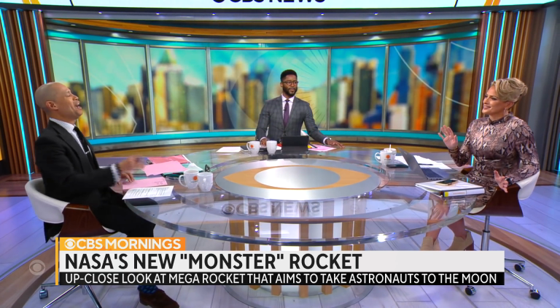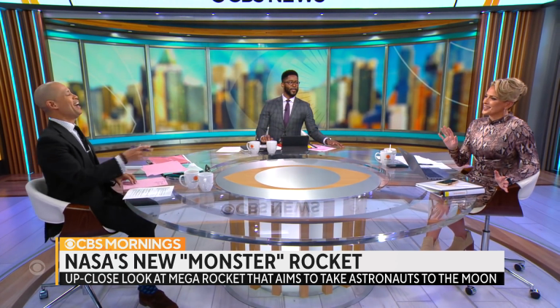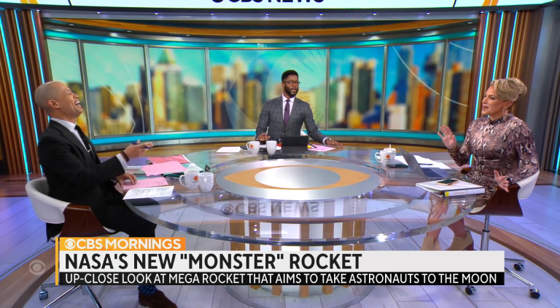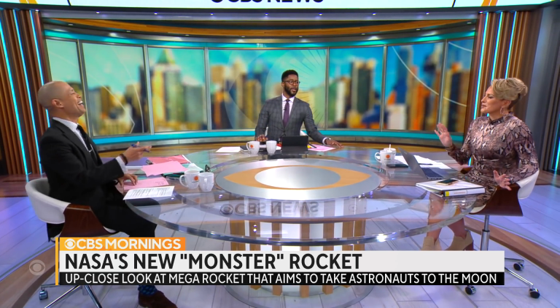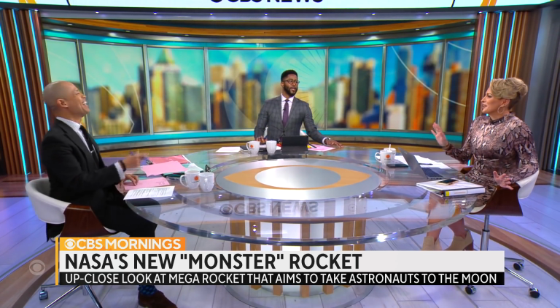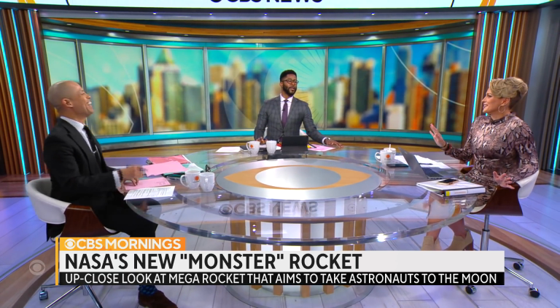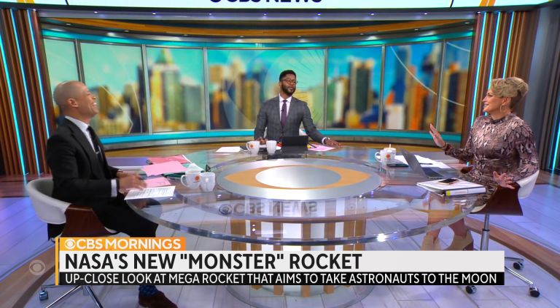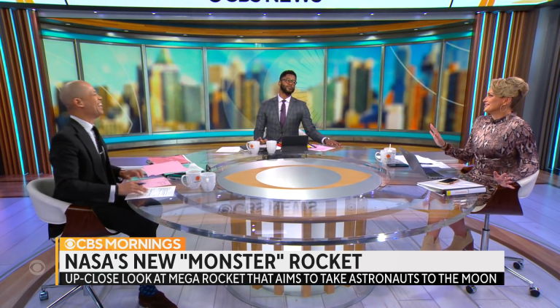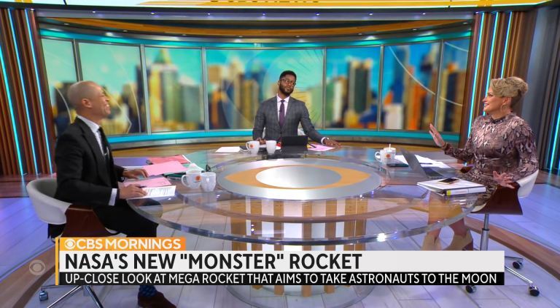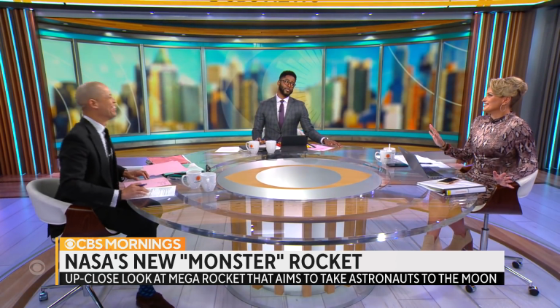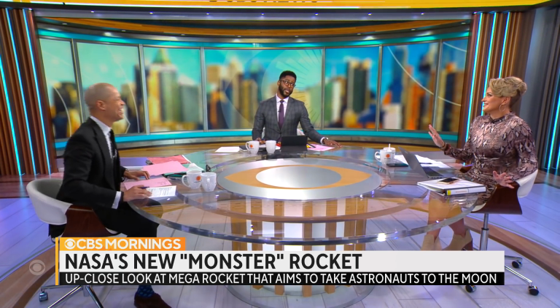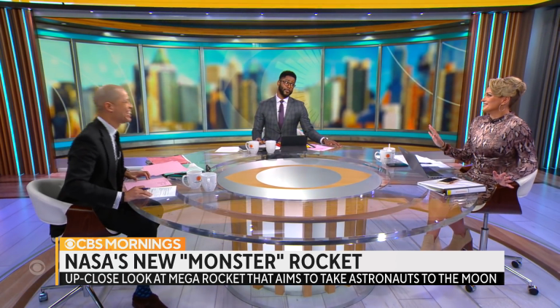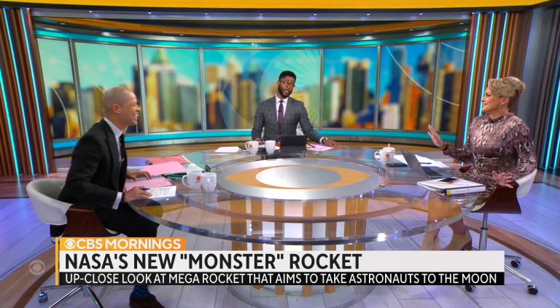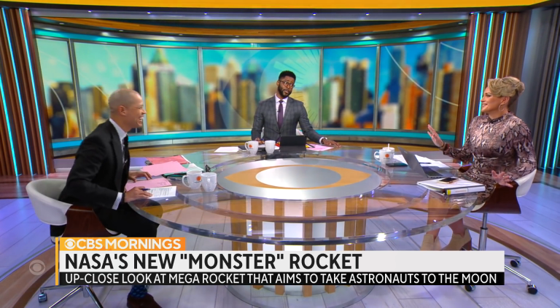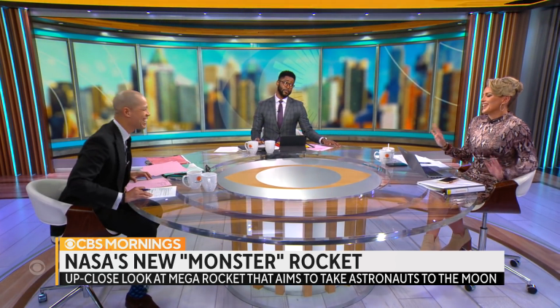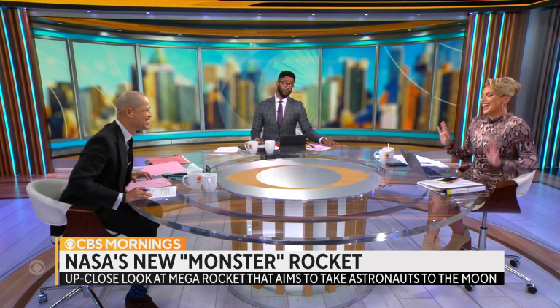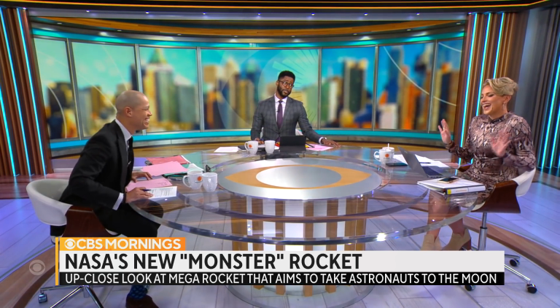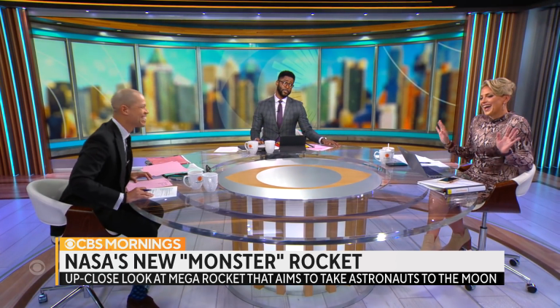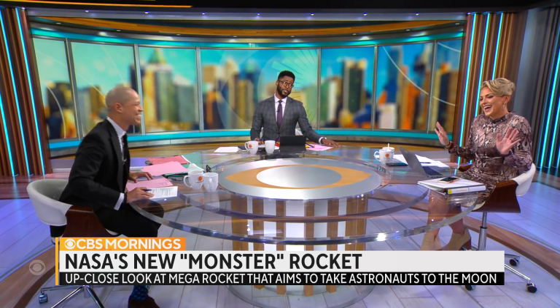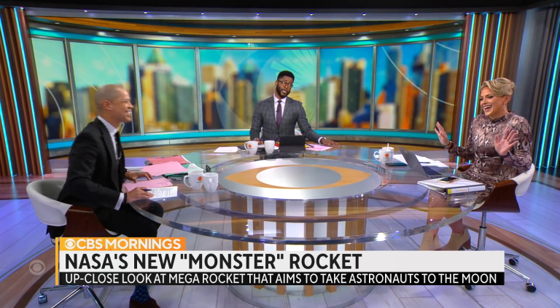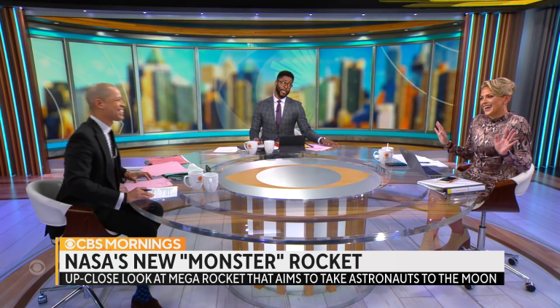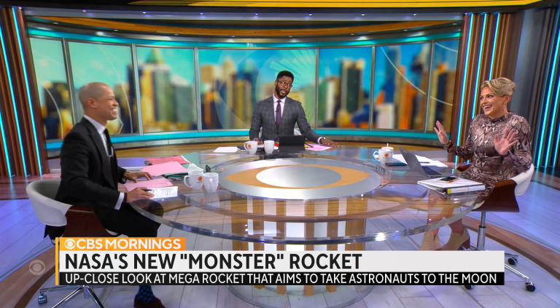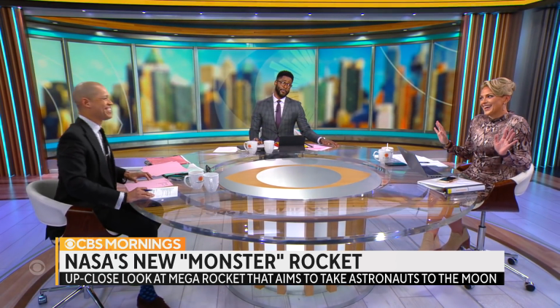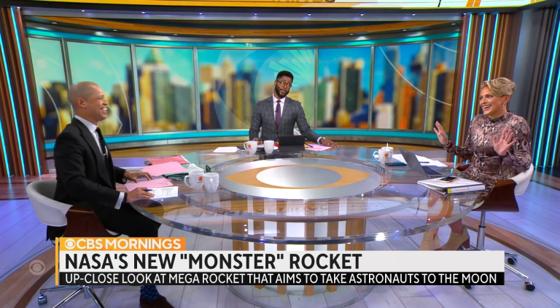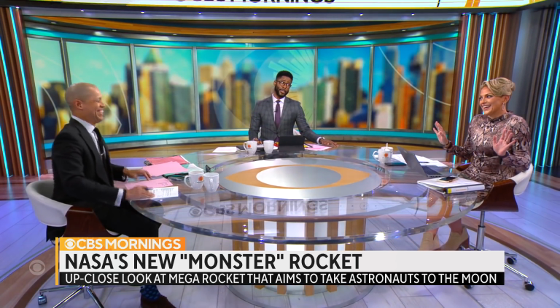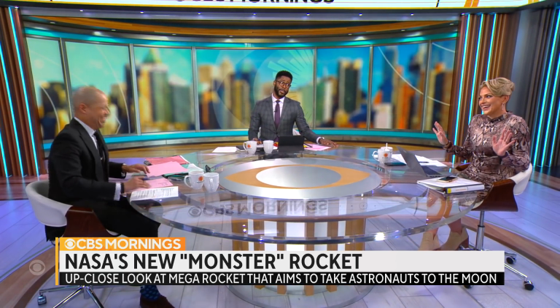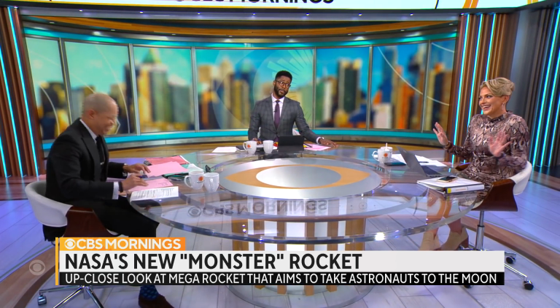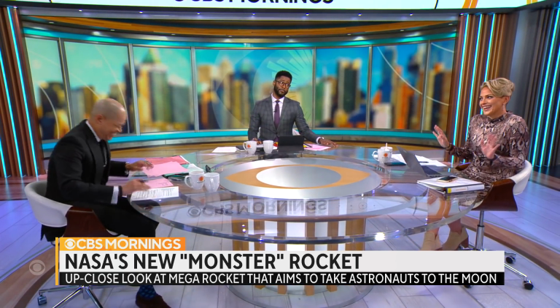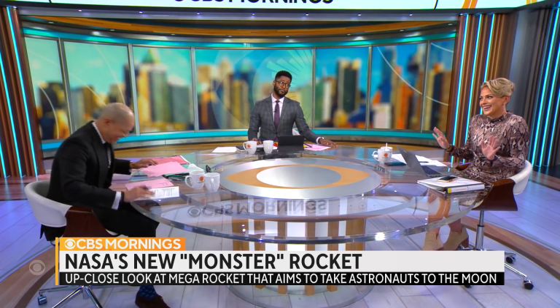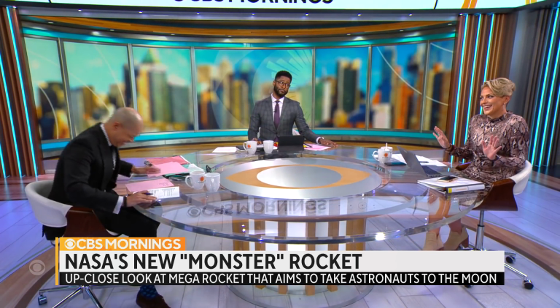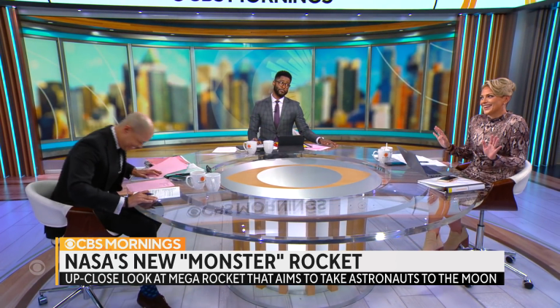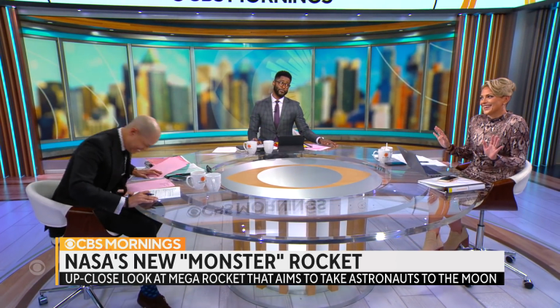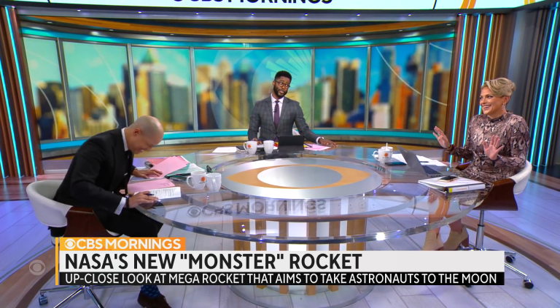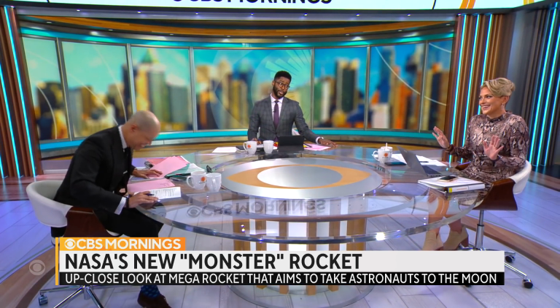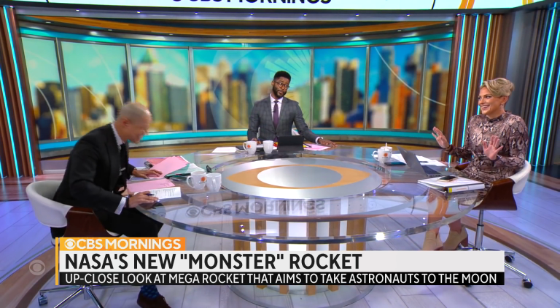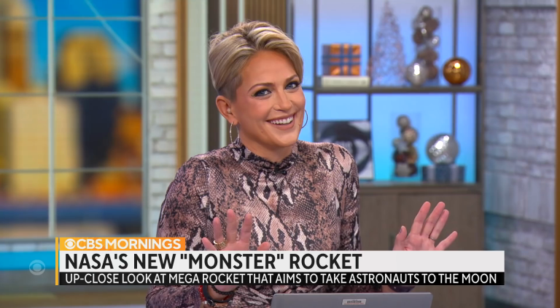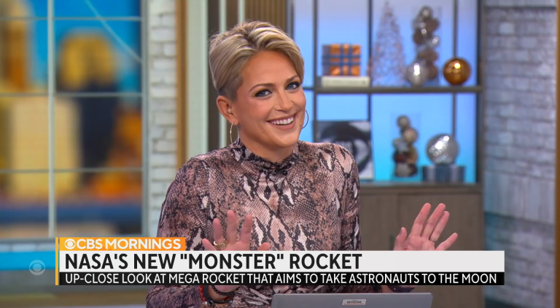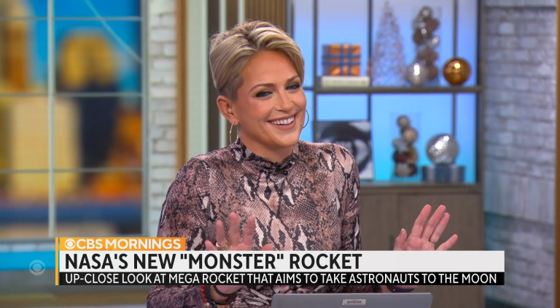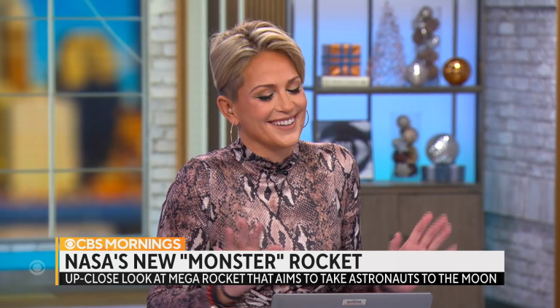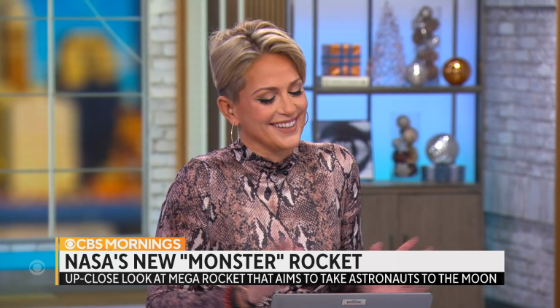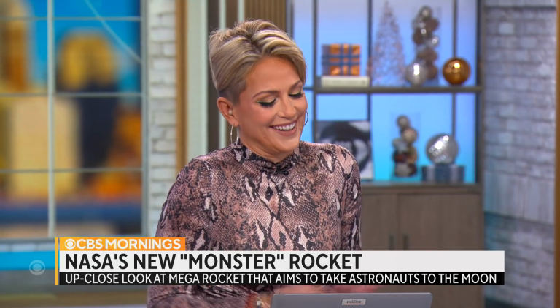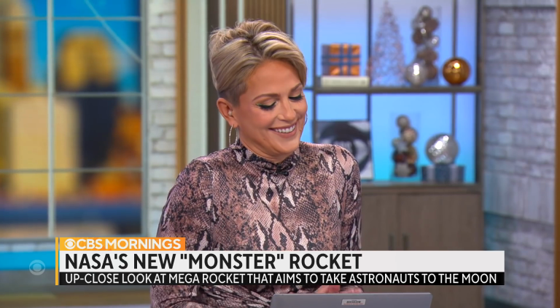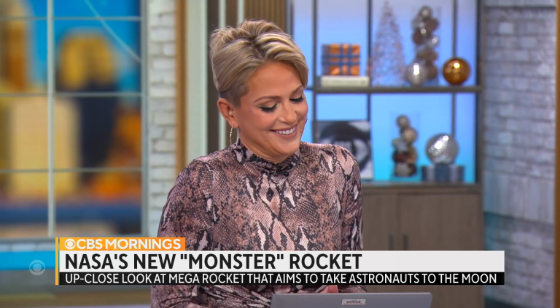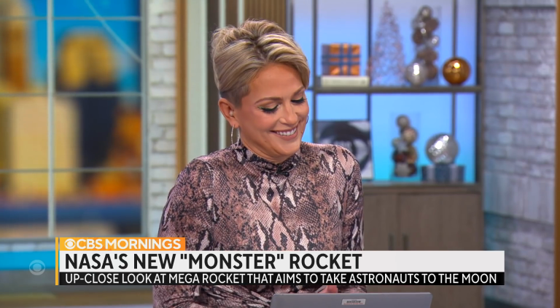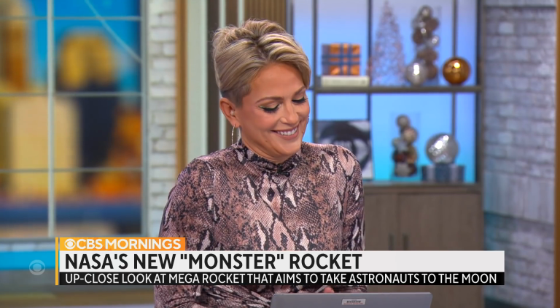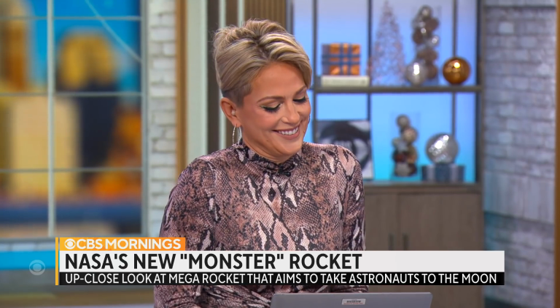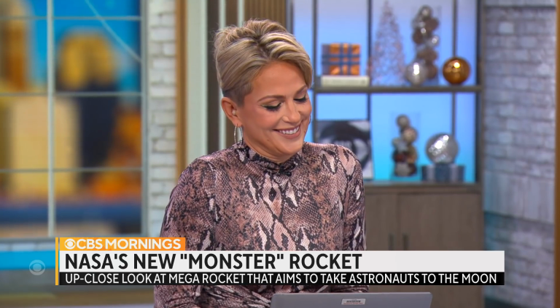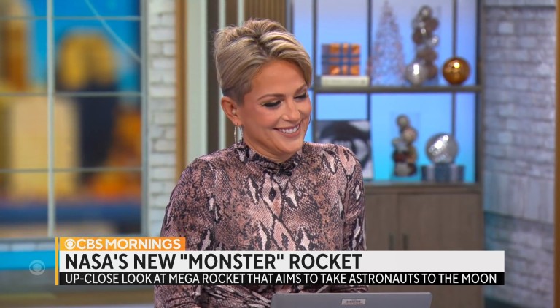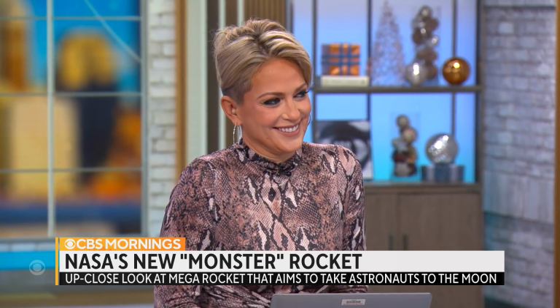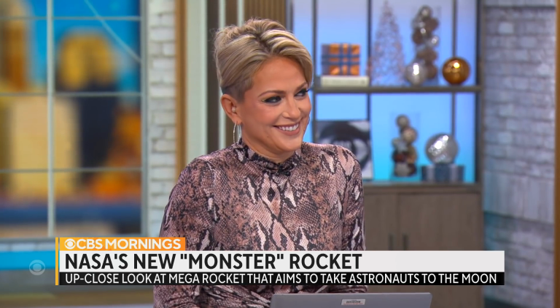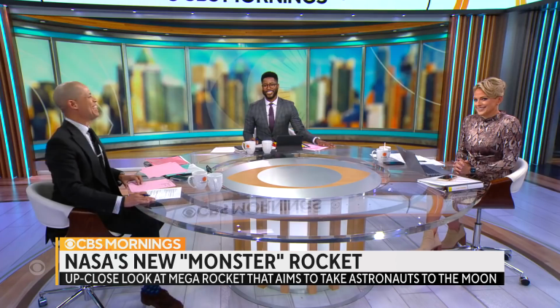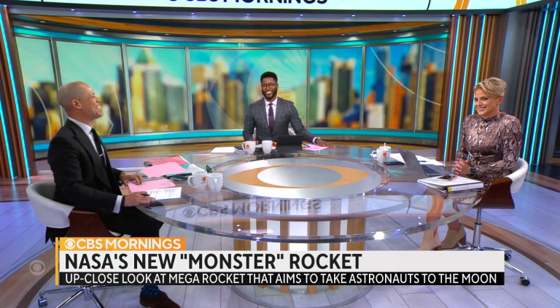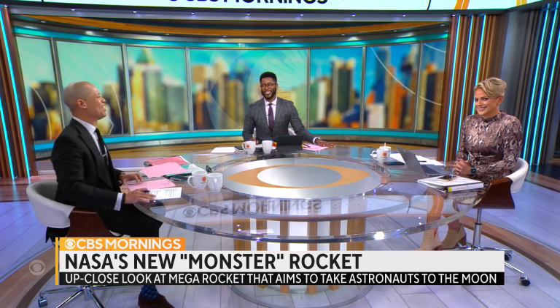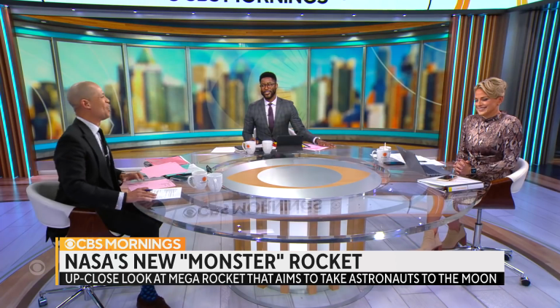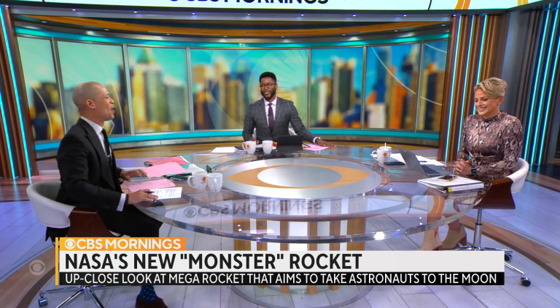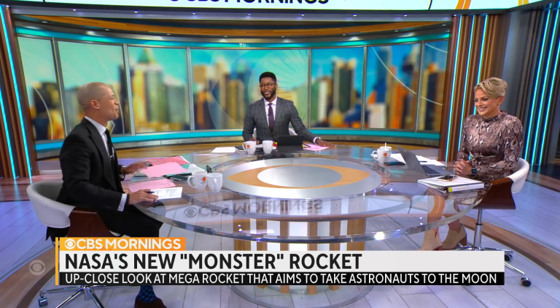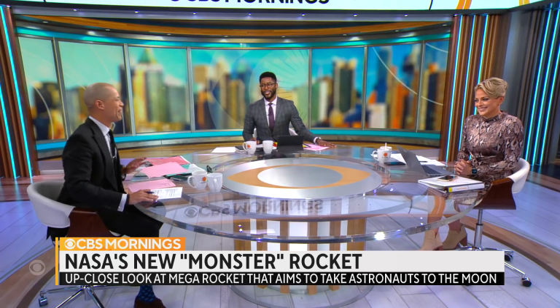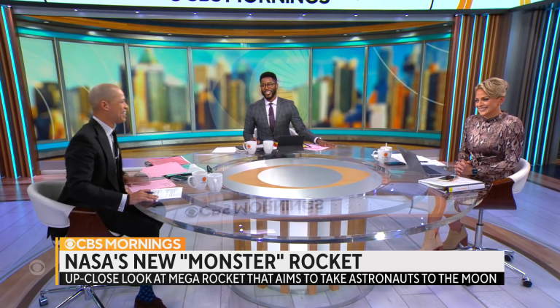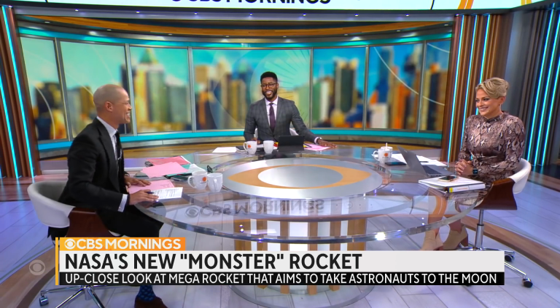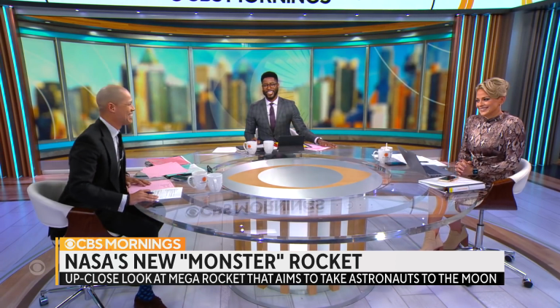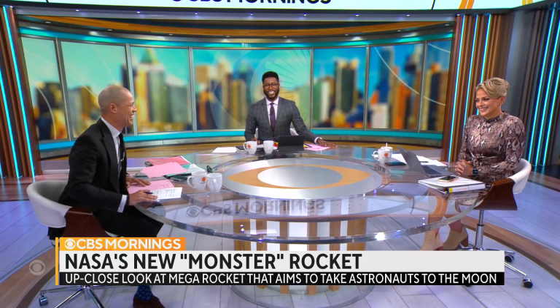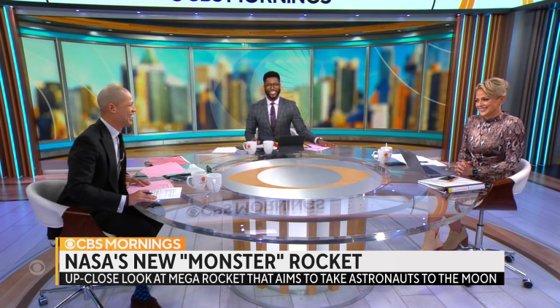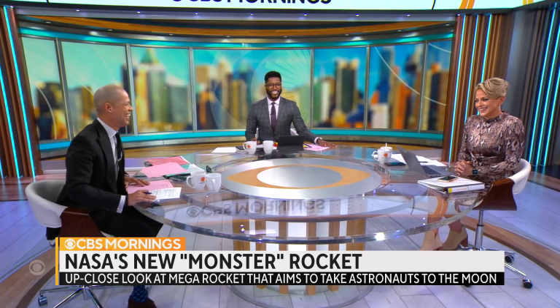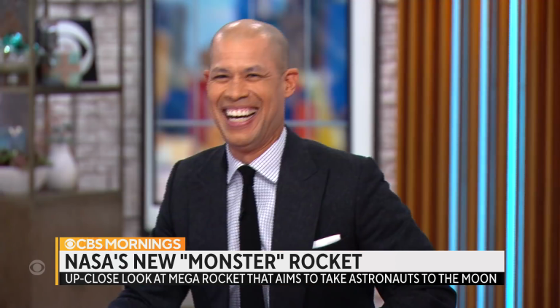One anchor declines, but the others insist: 'We're just going to take you along with us.'